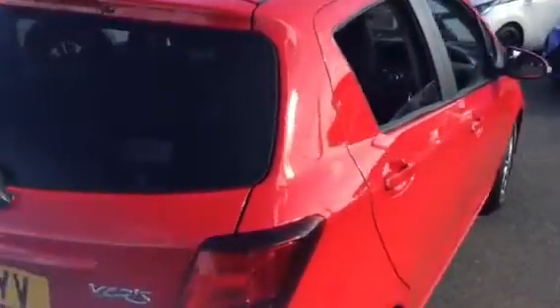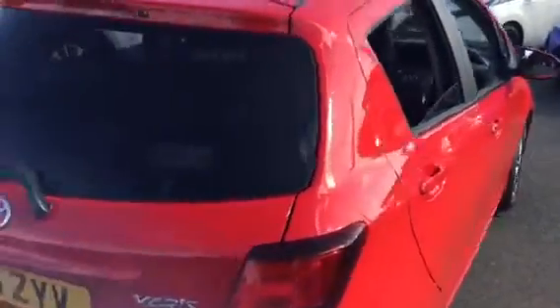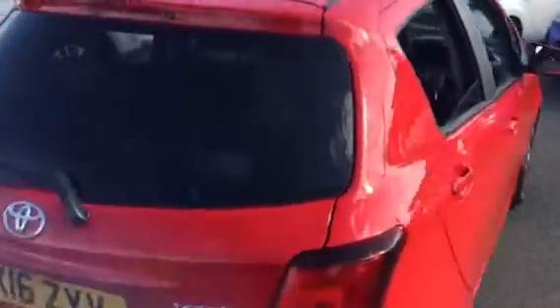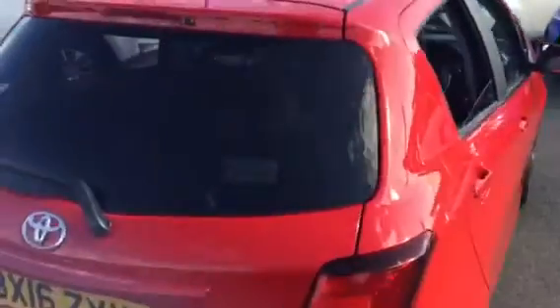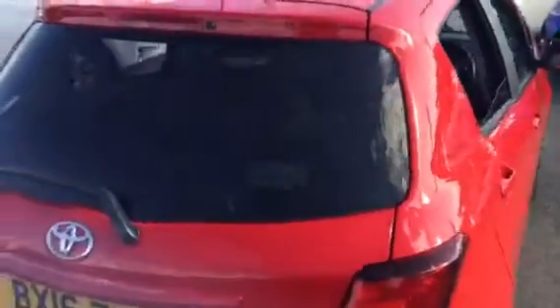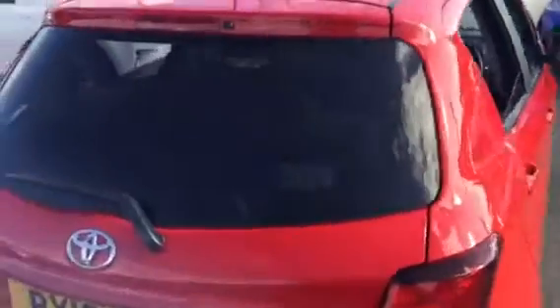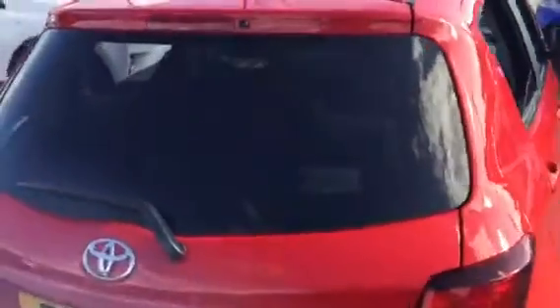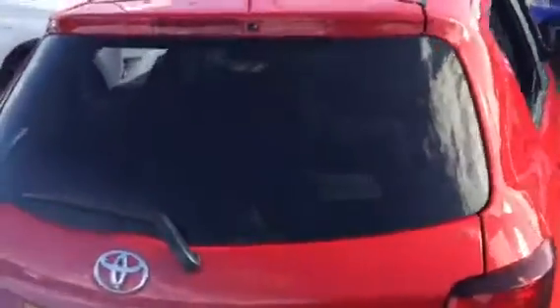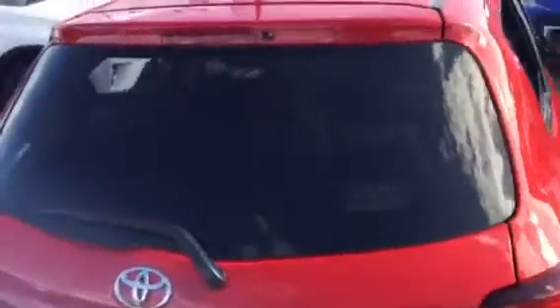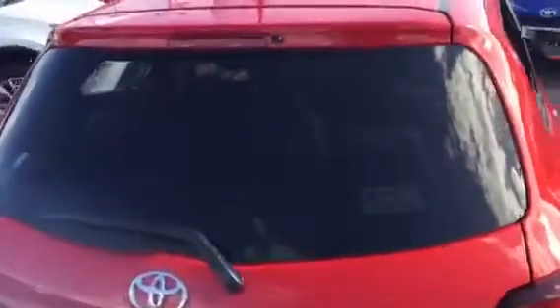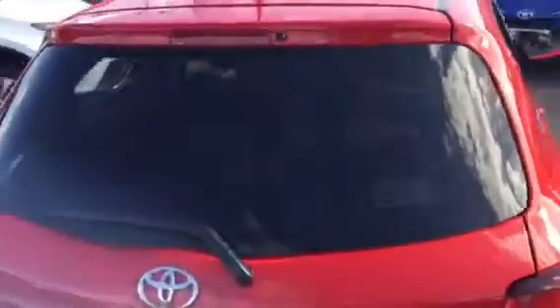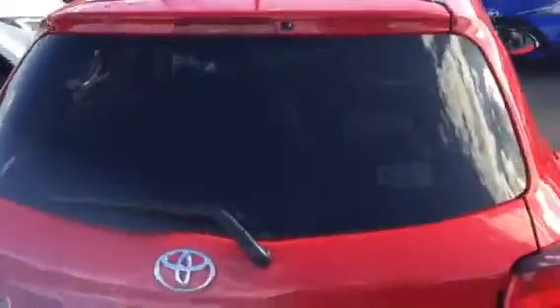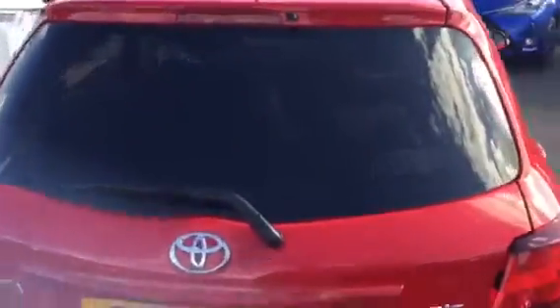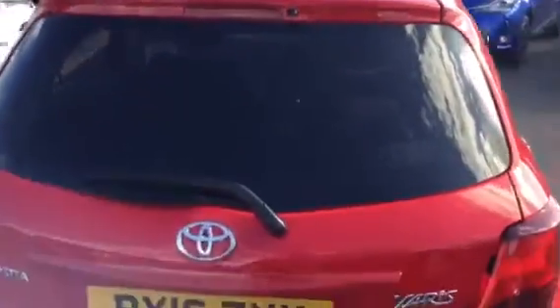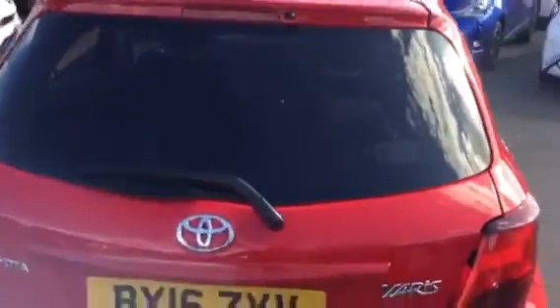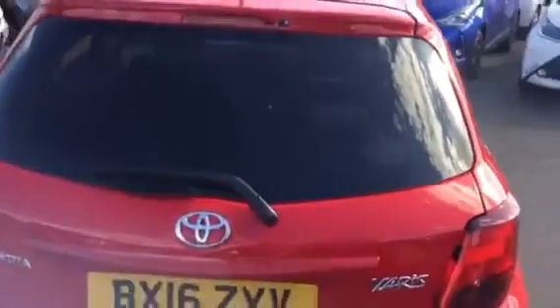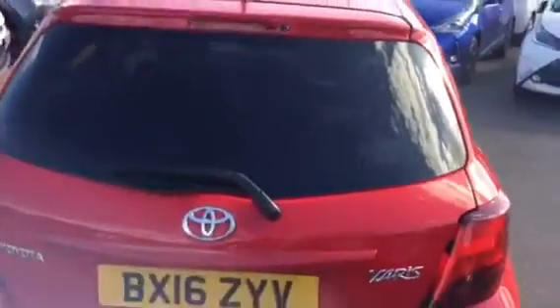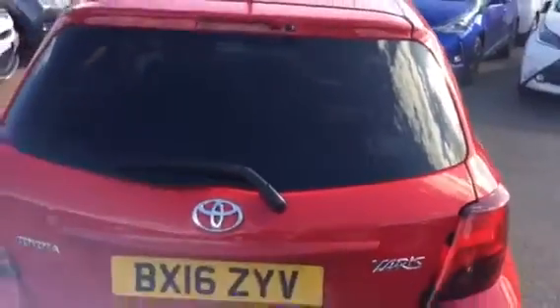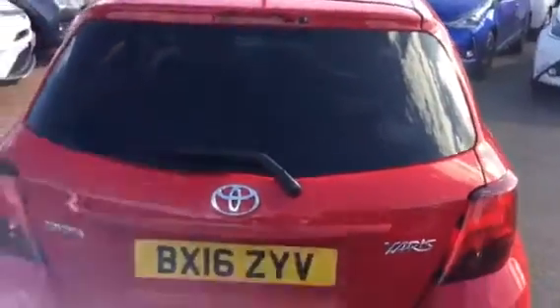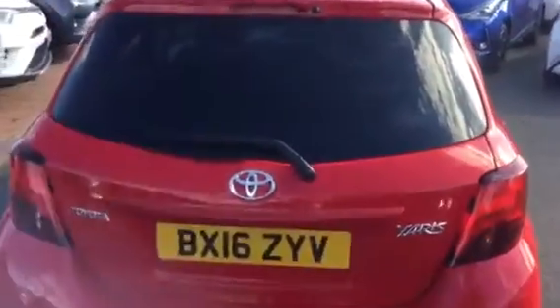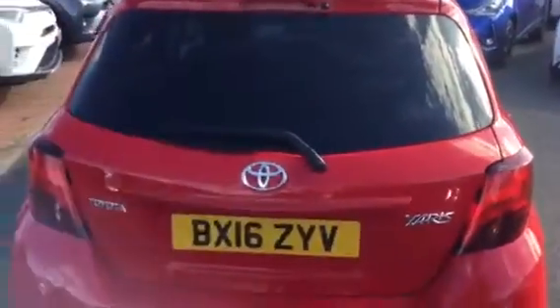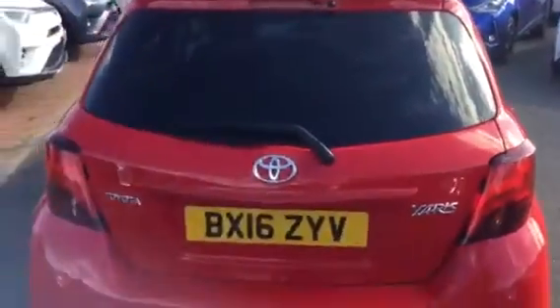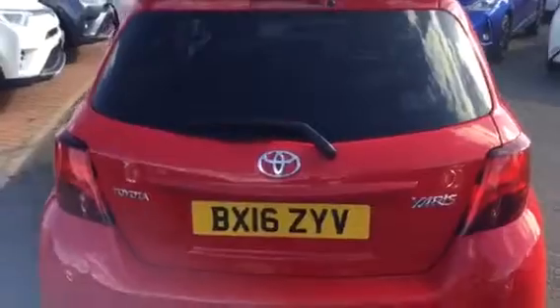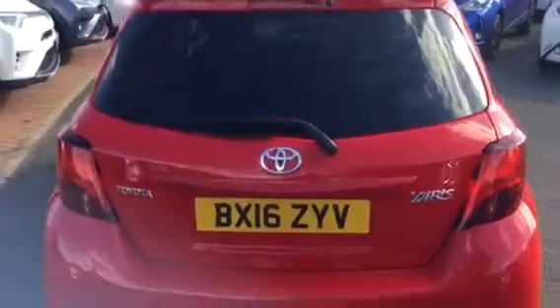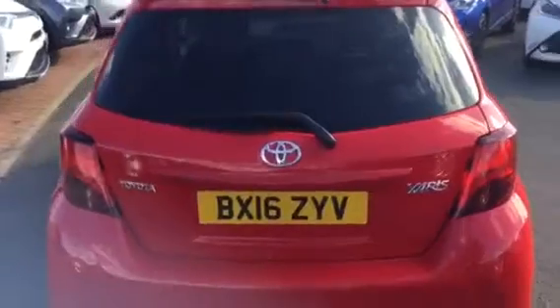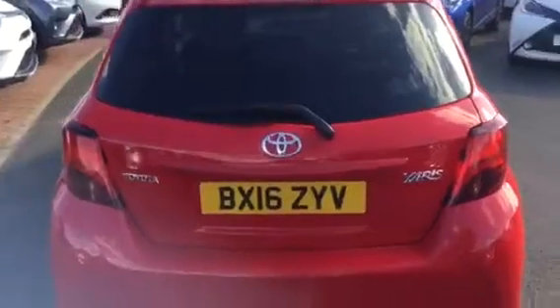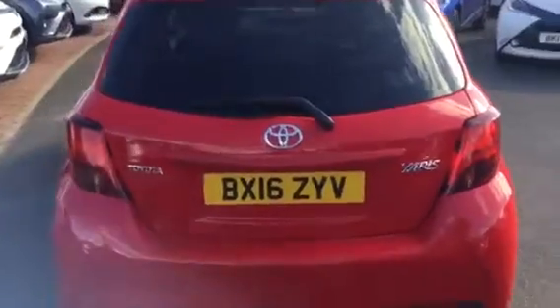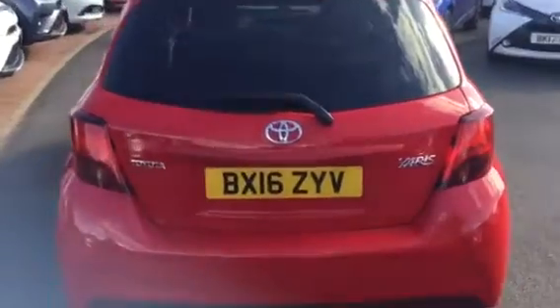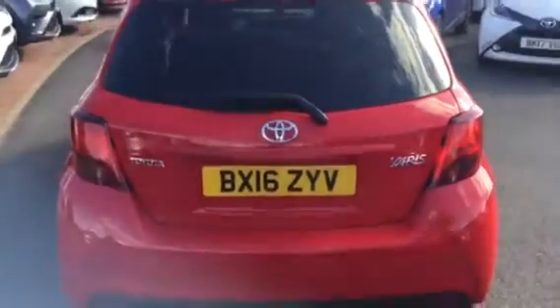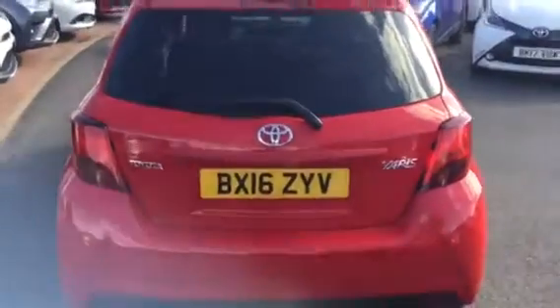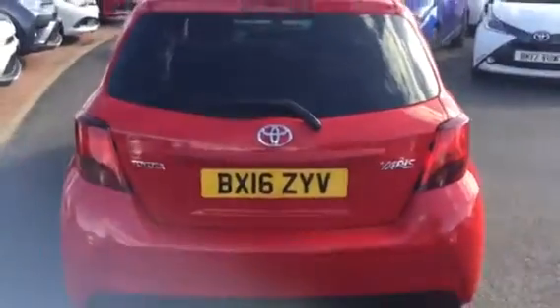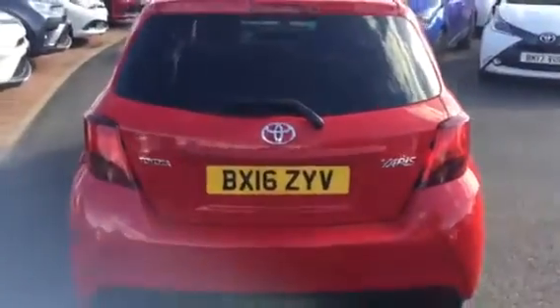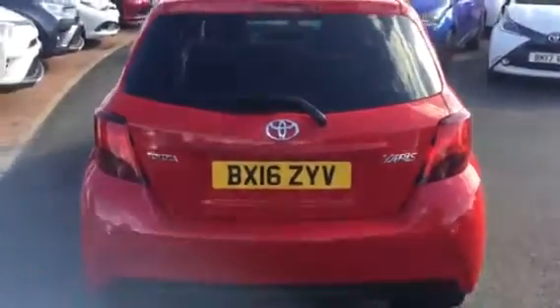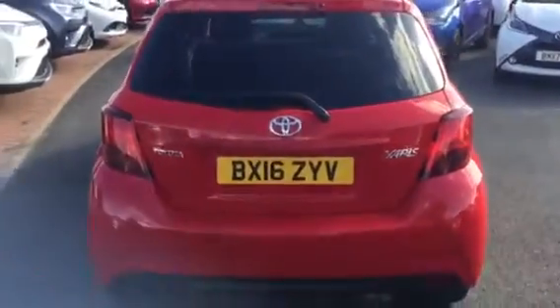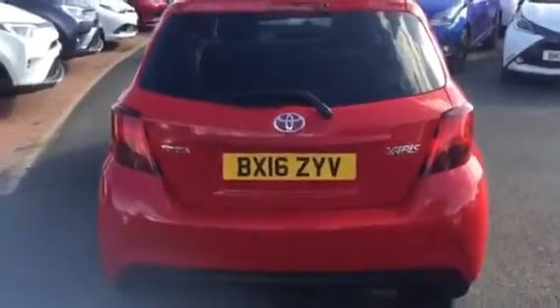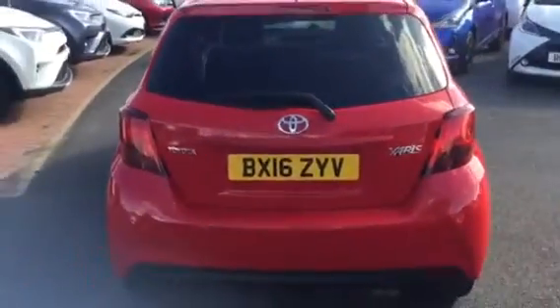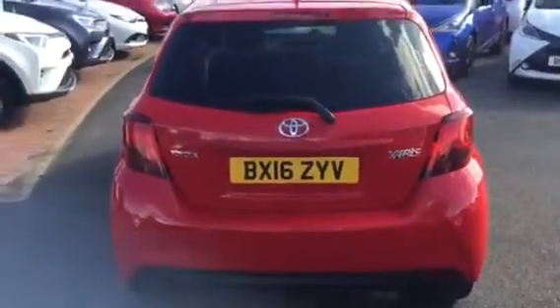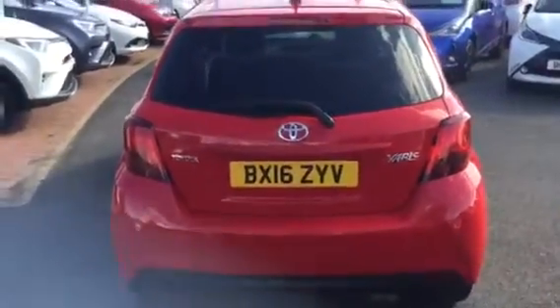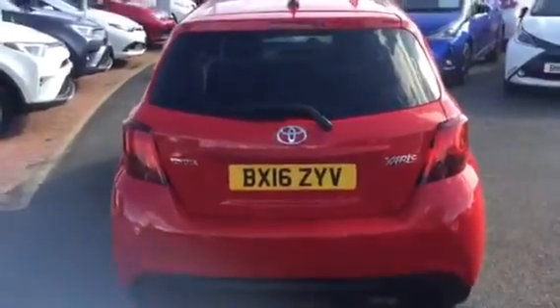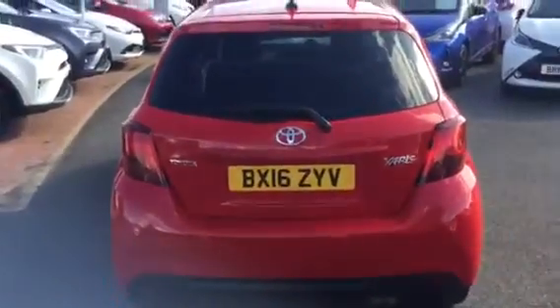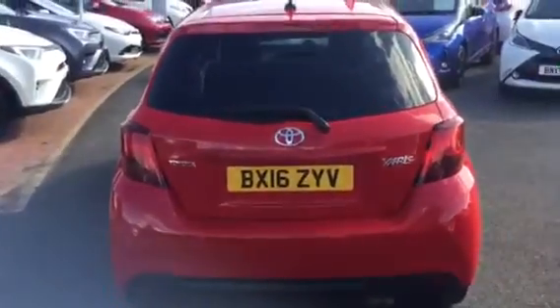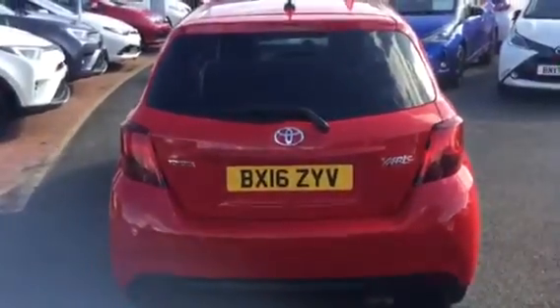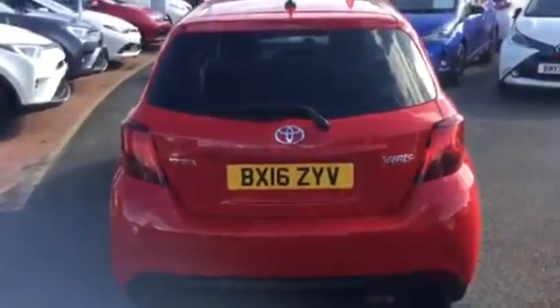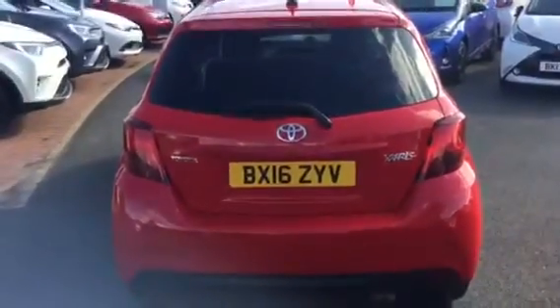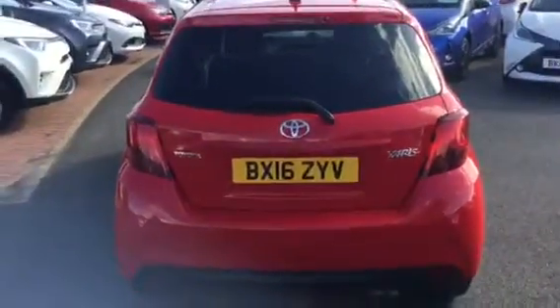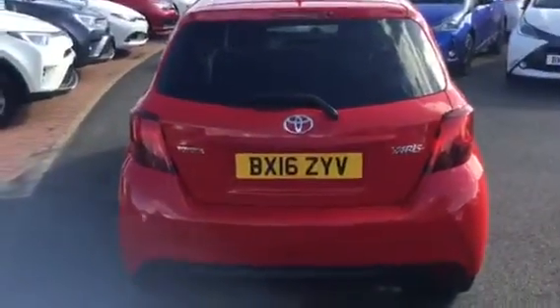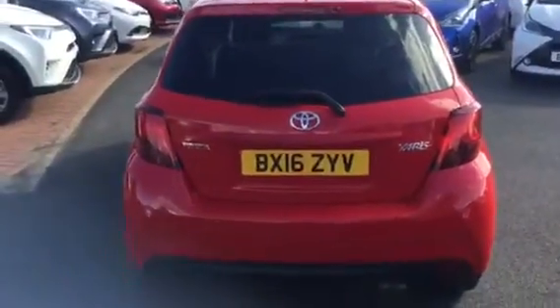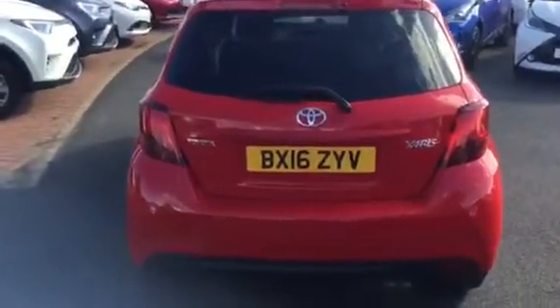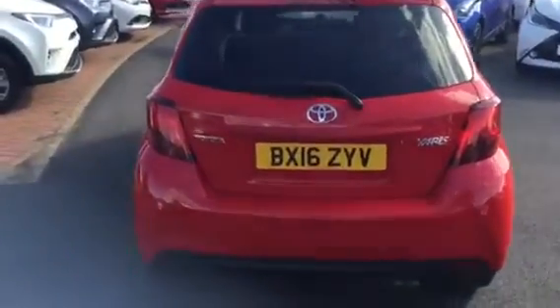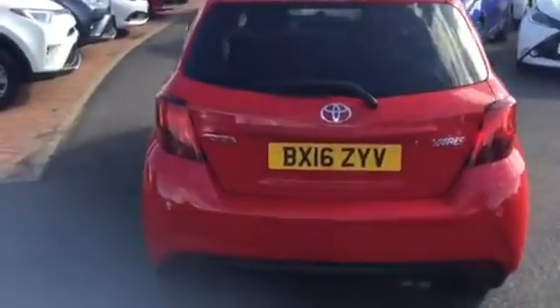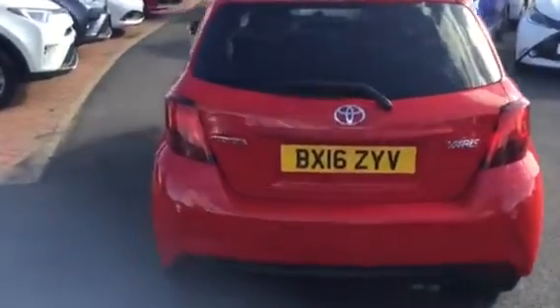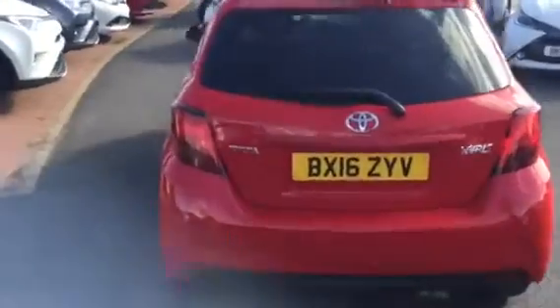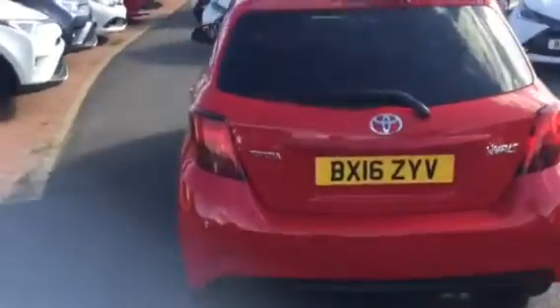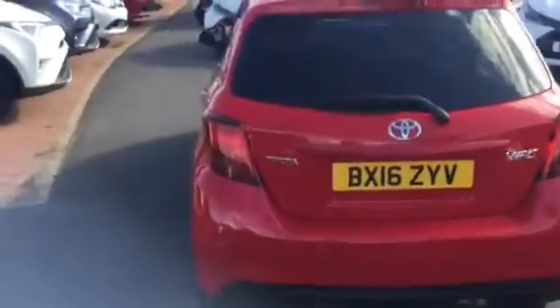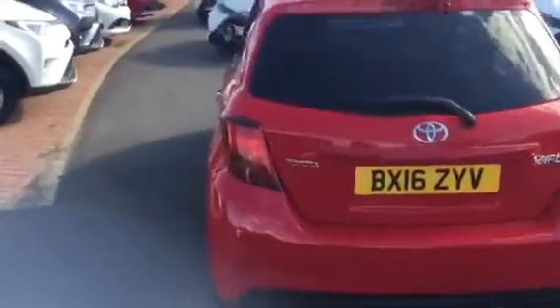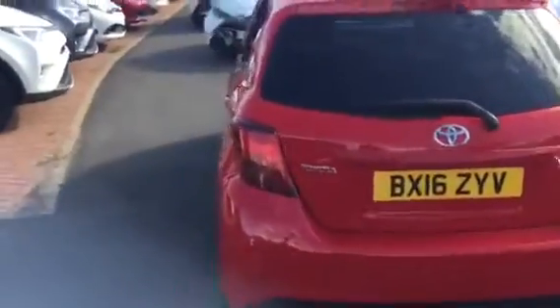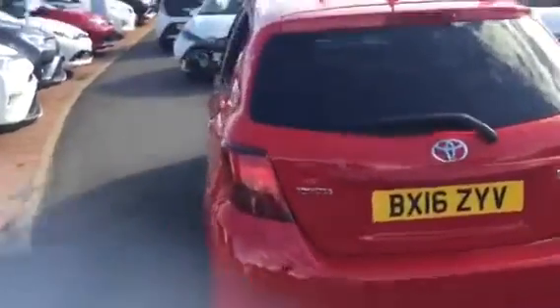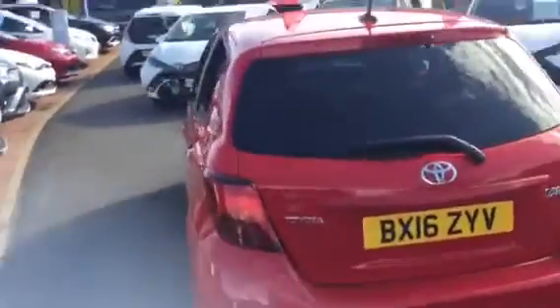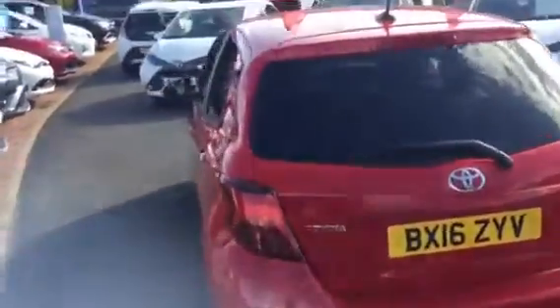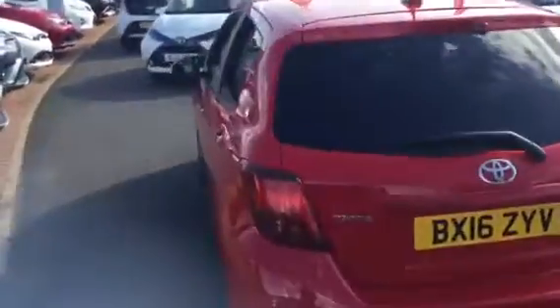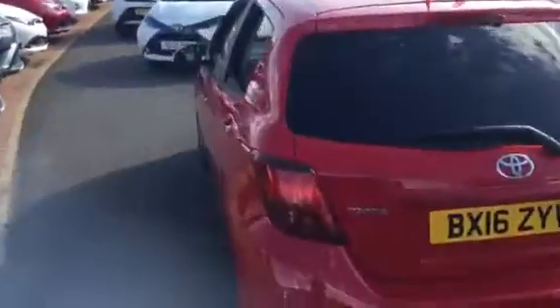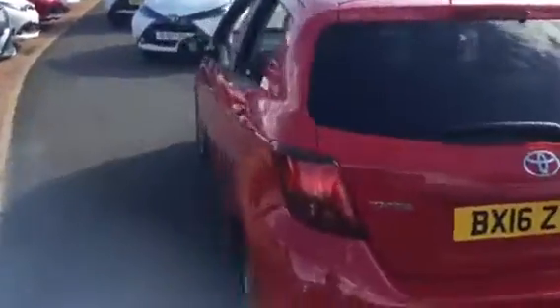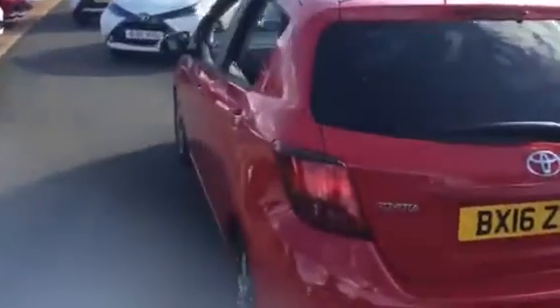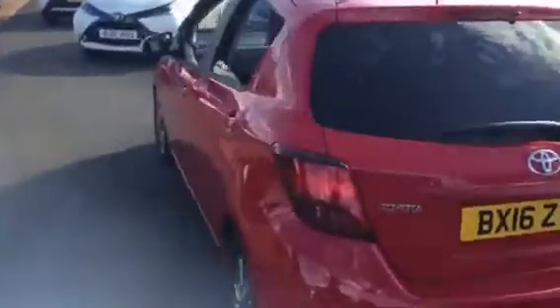Side profile and the rear of the car, and side profile again.